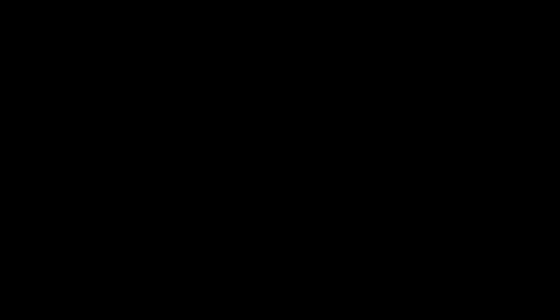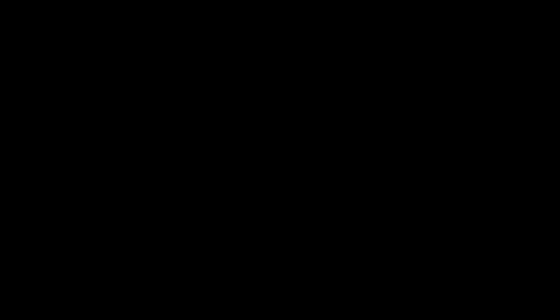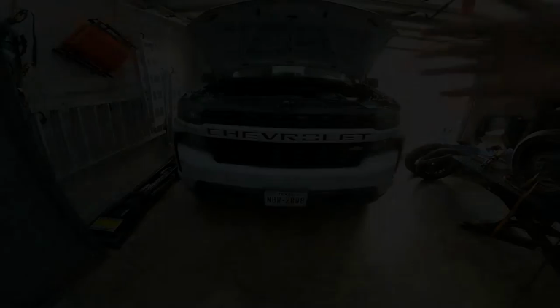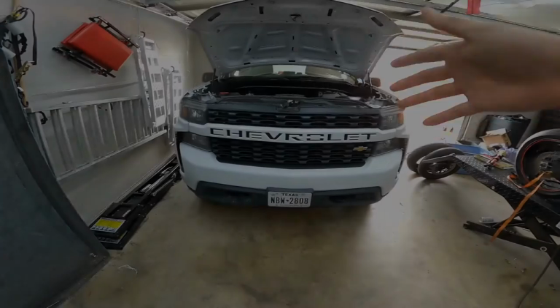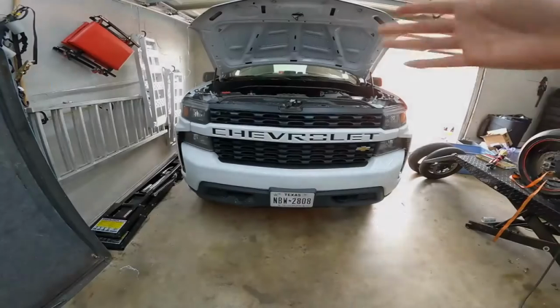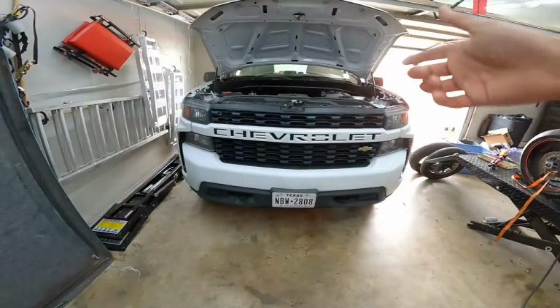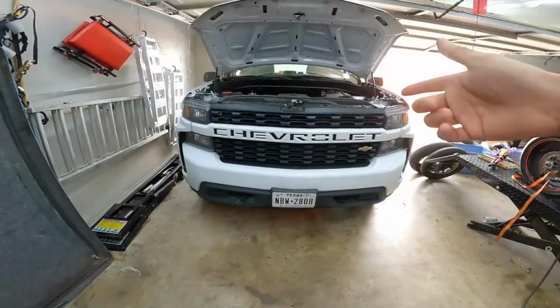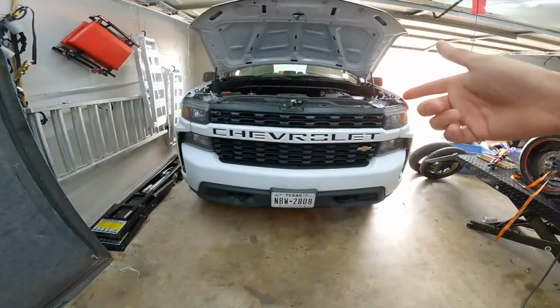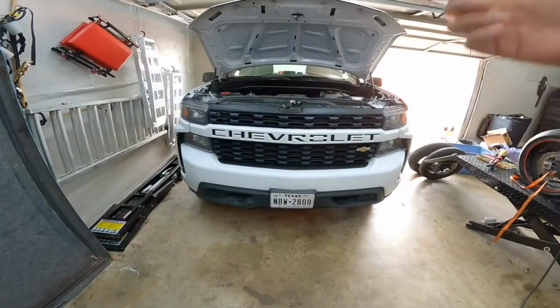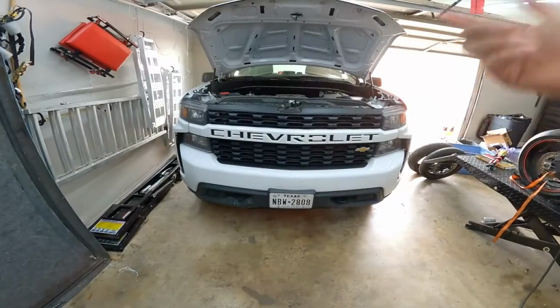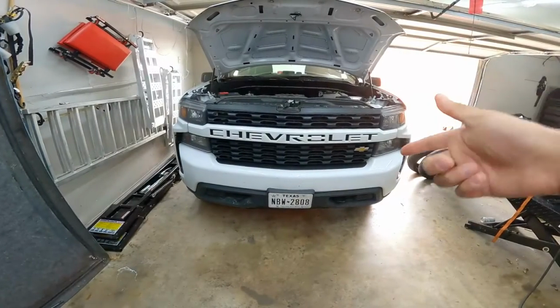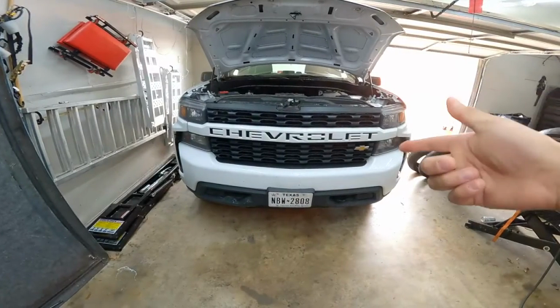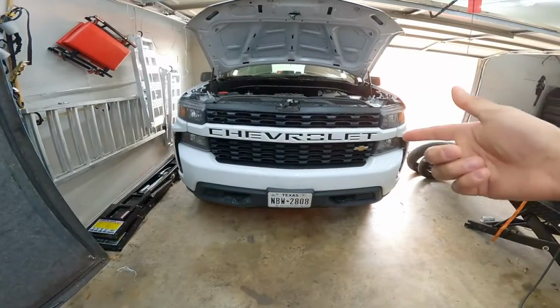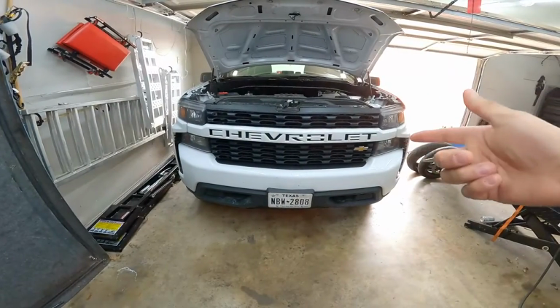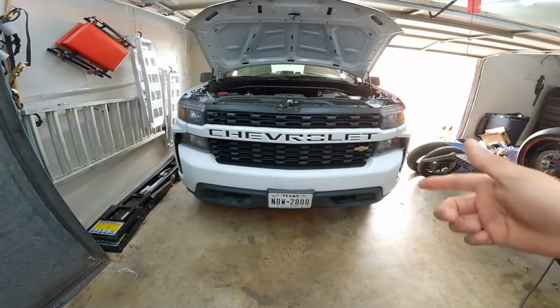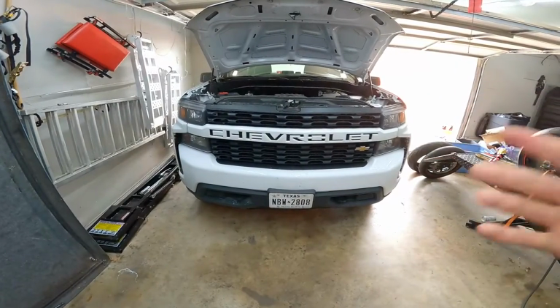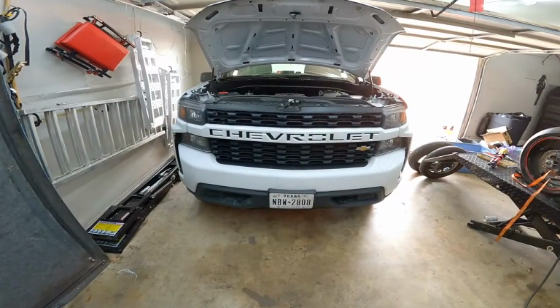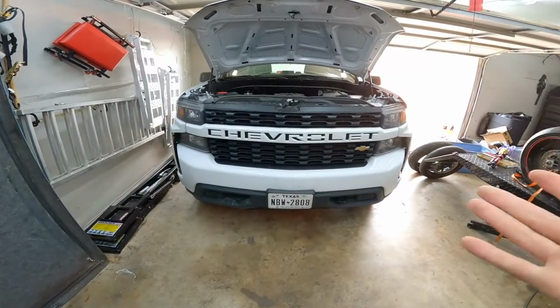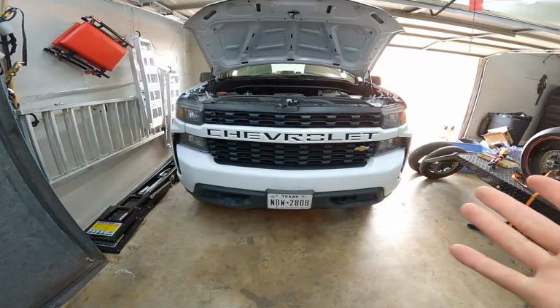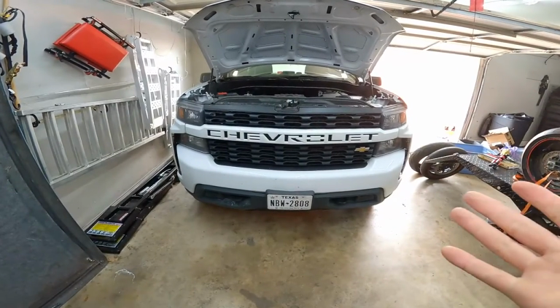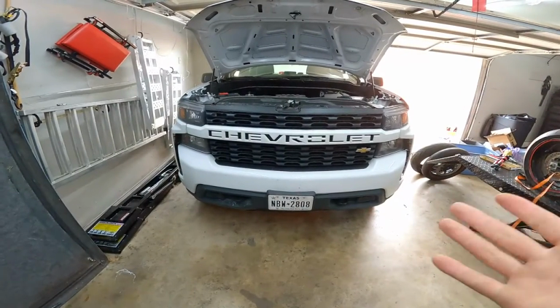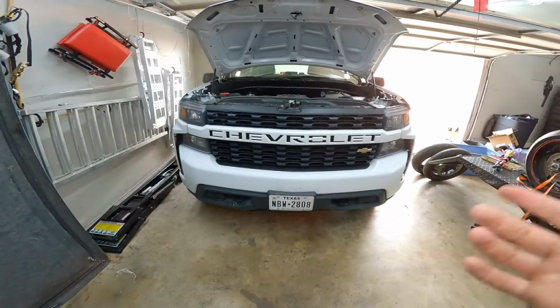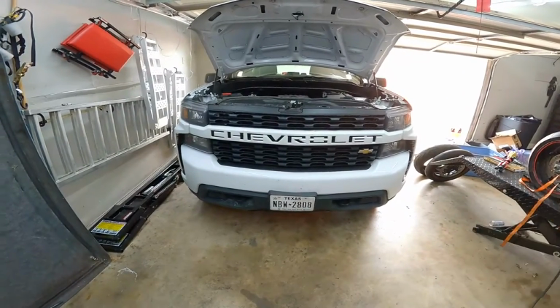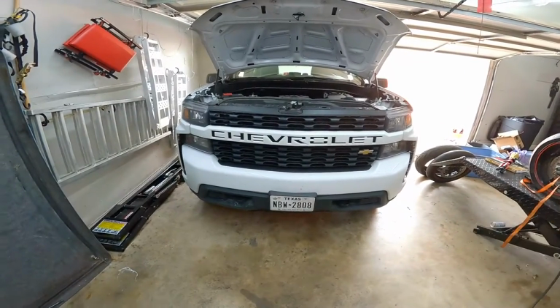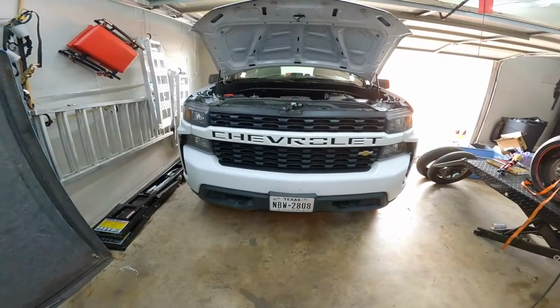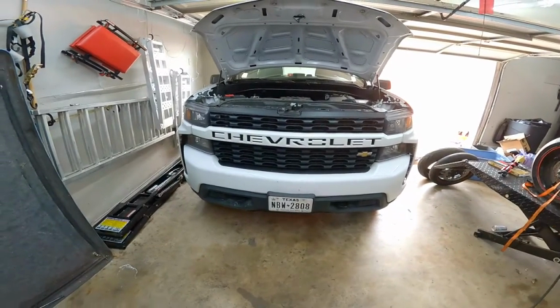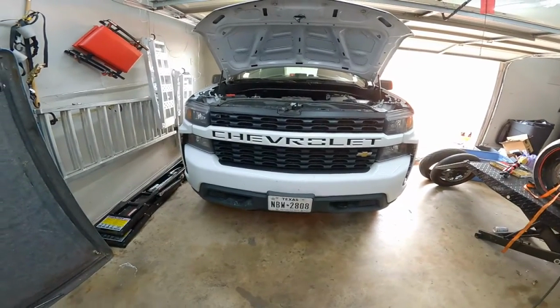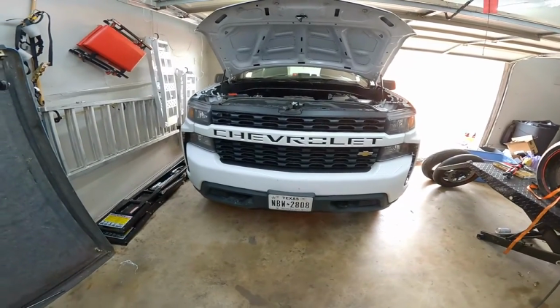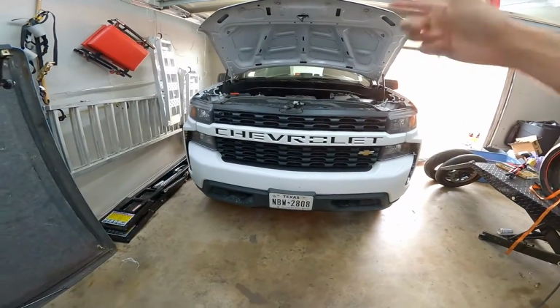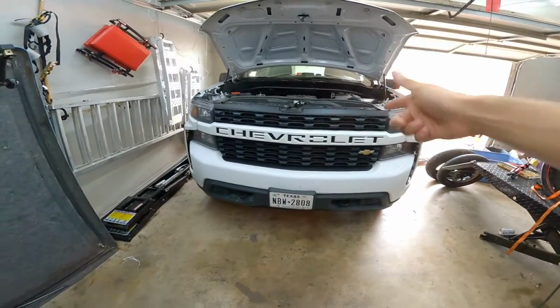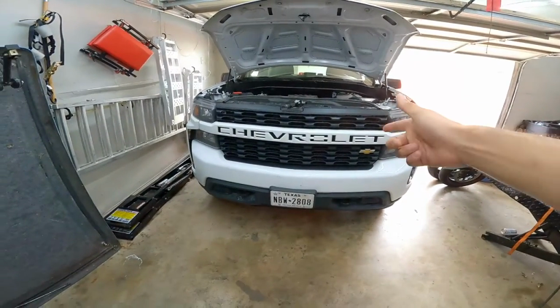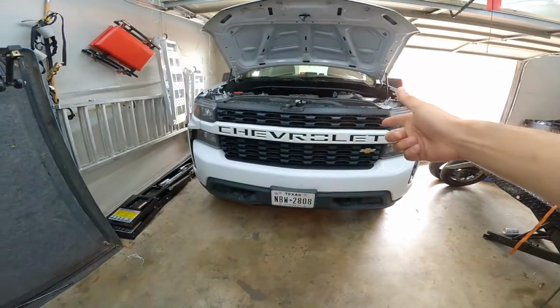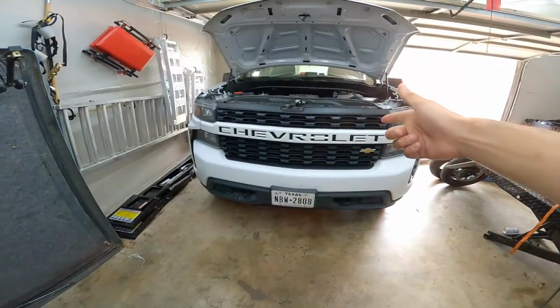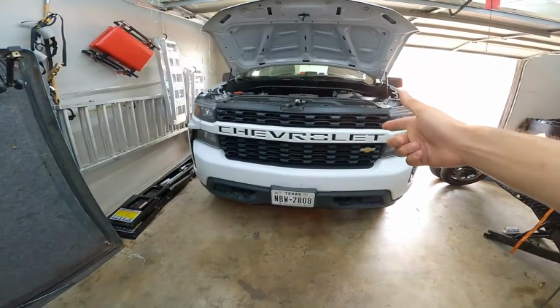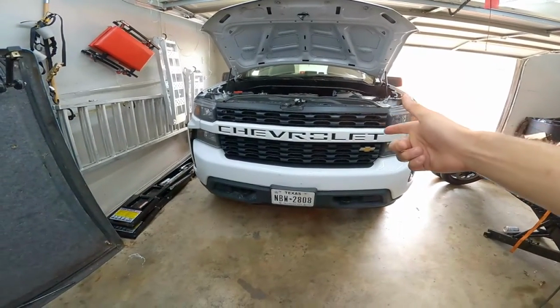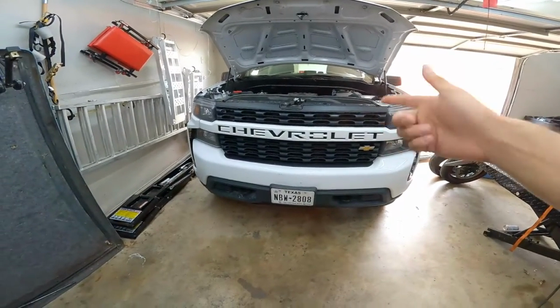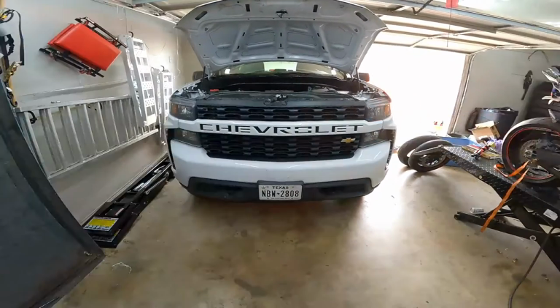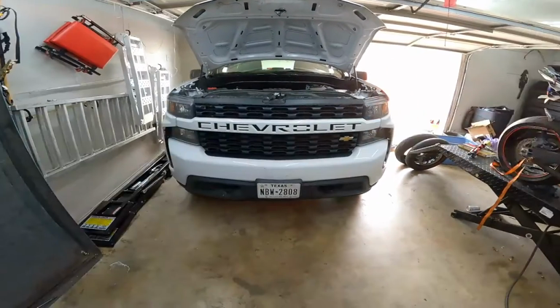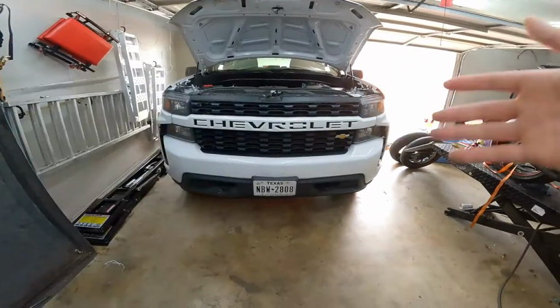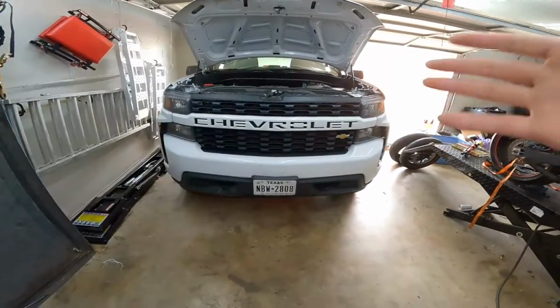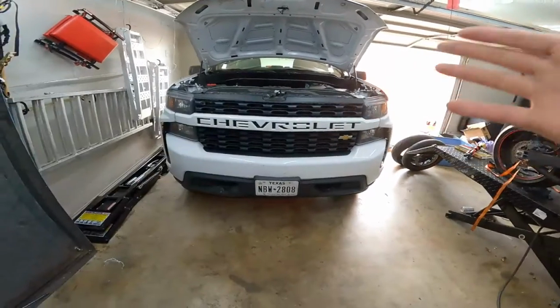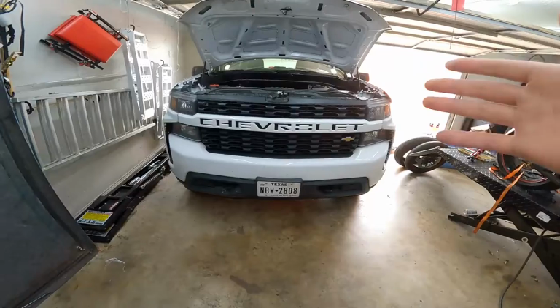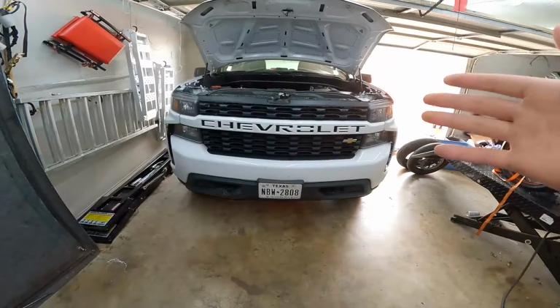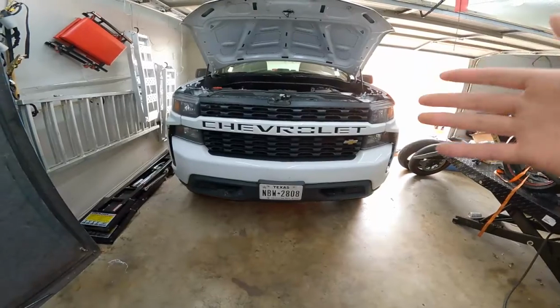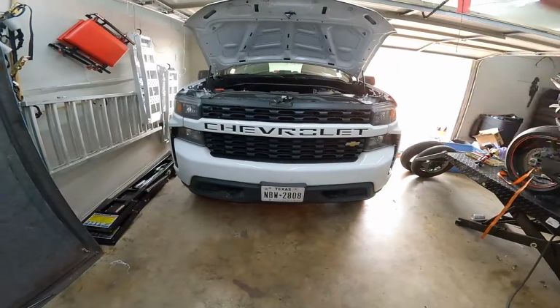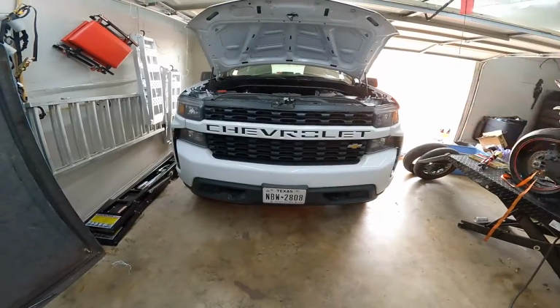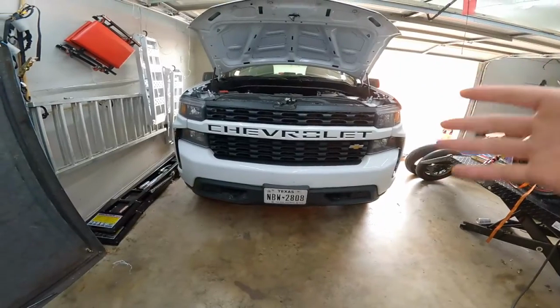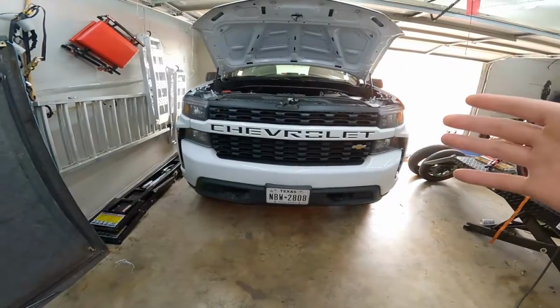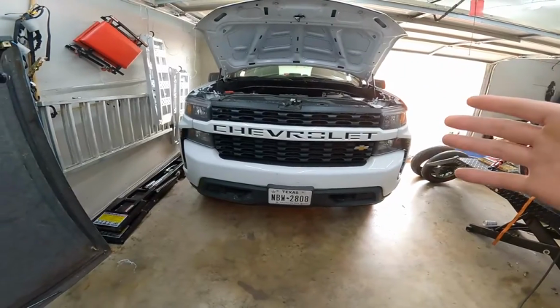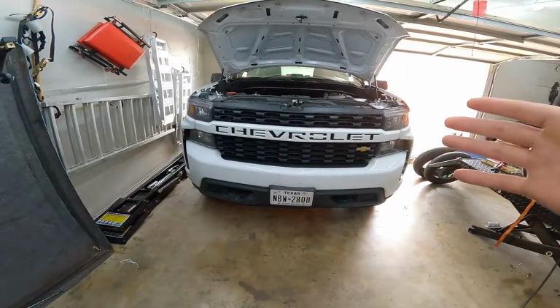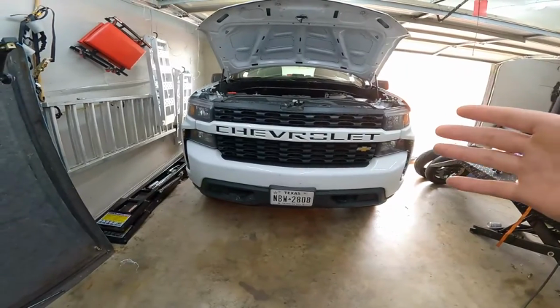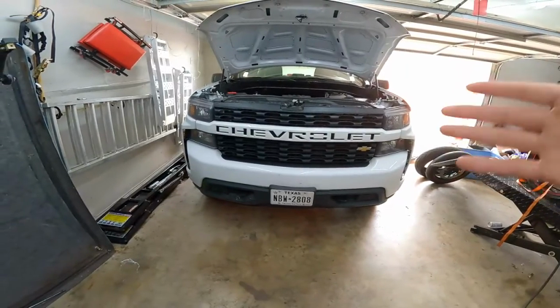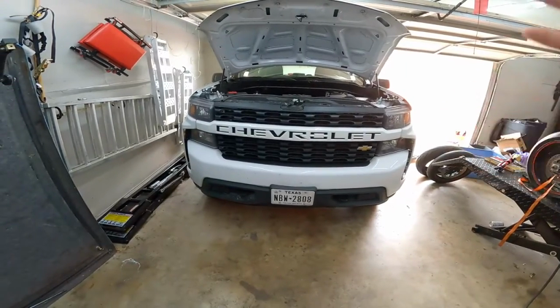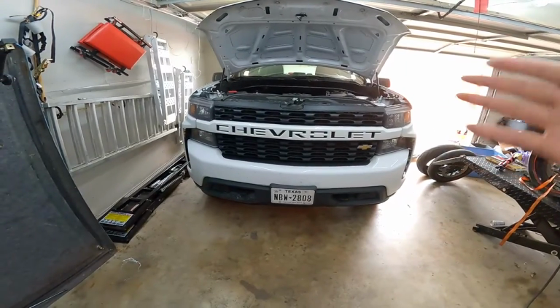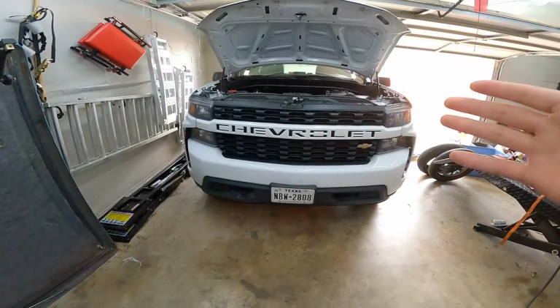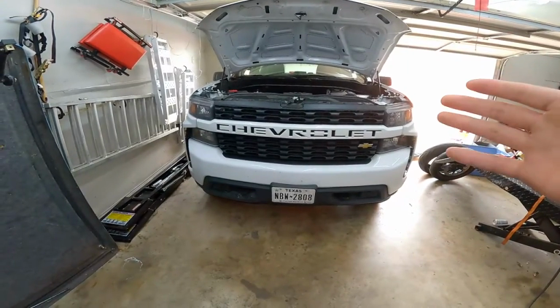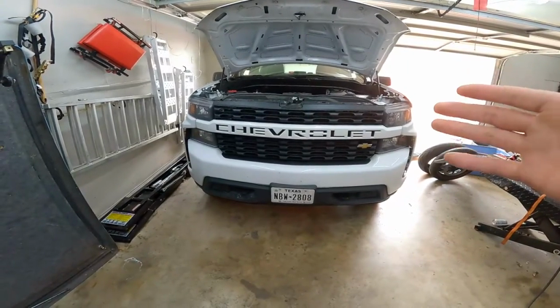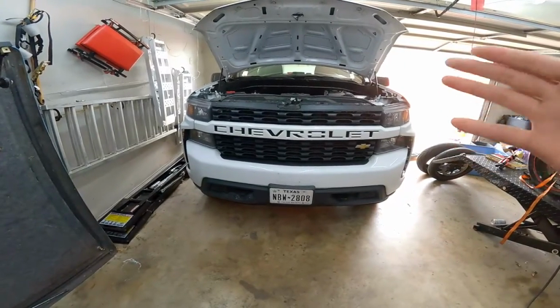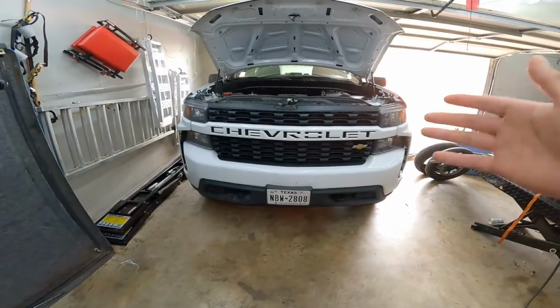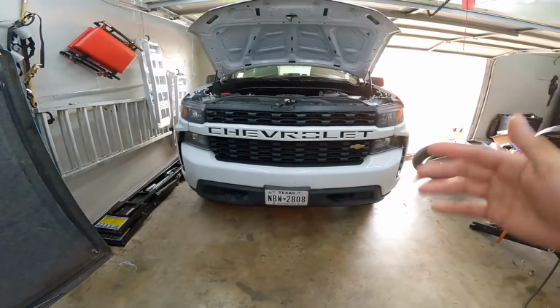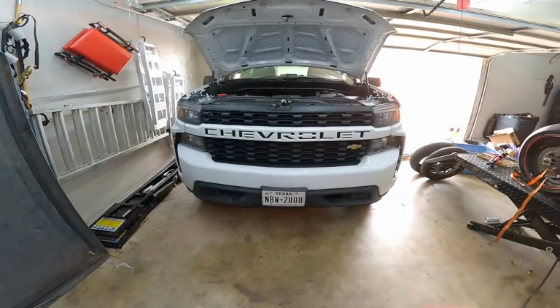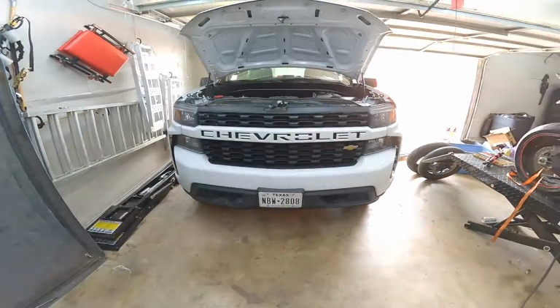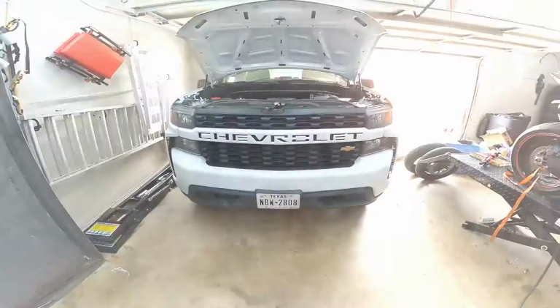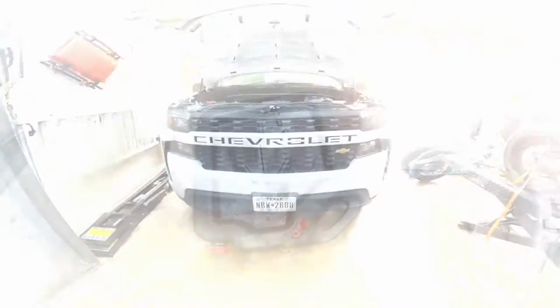Alright guys, welcome back to Soup's Garage. On this video, I'm going to show you how to do an oil change on your 2020 2.7 turbo Silverado.